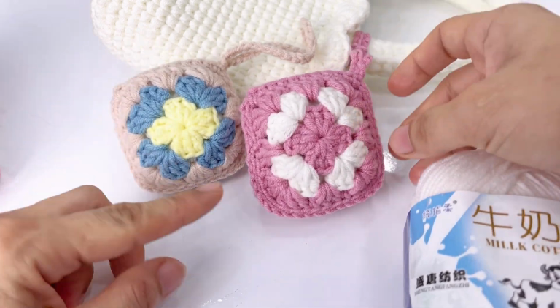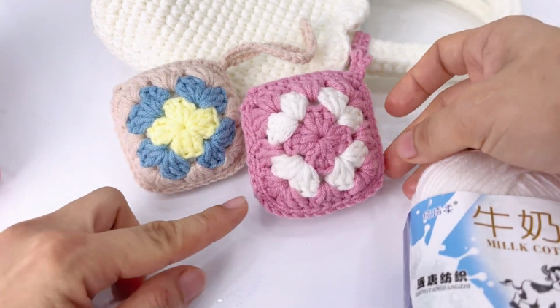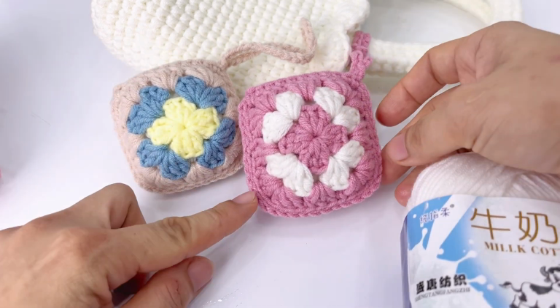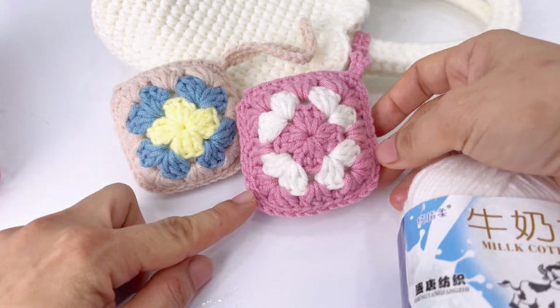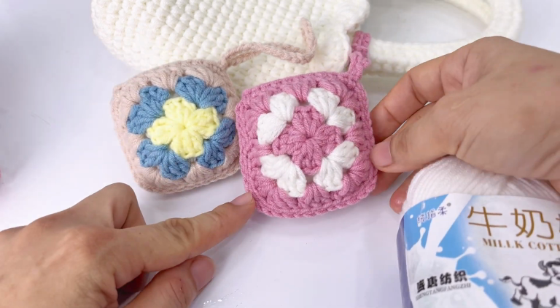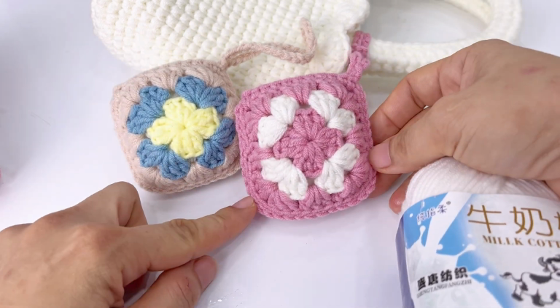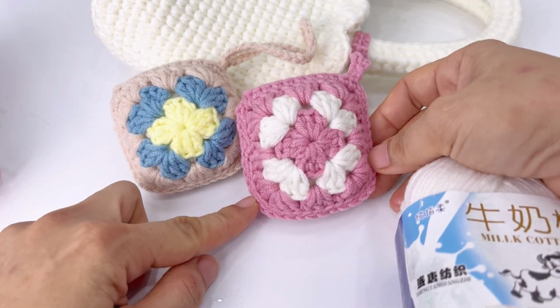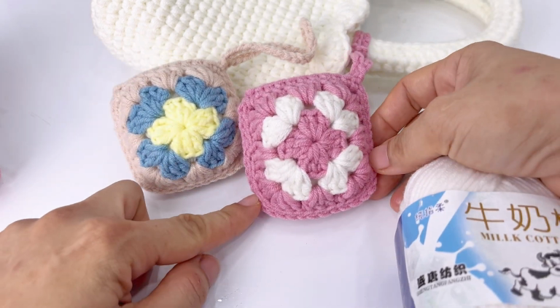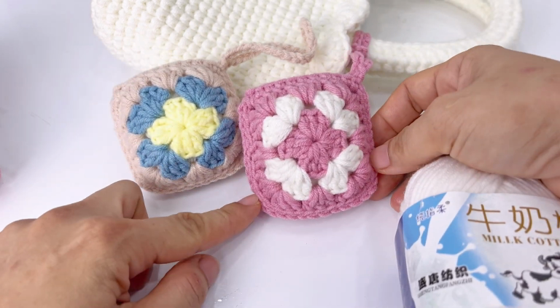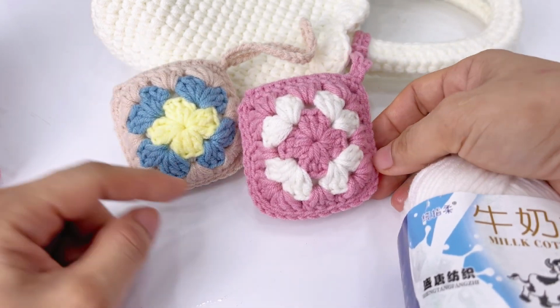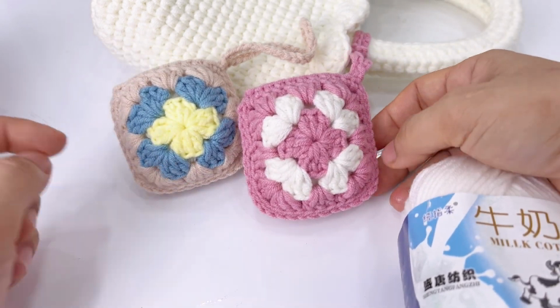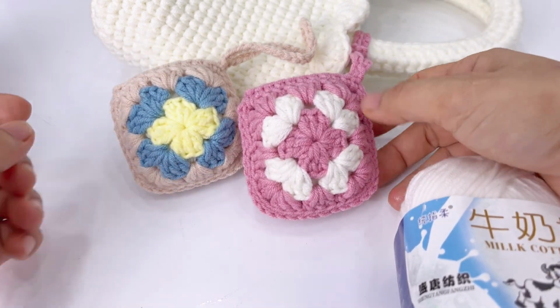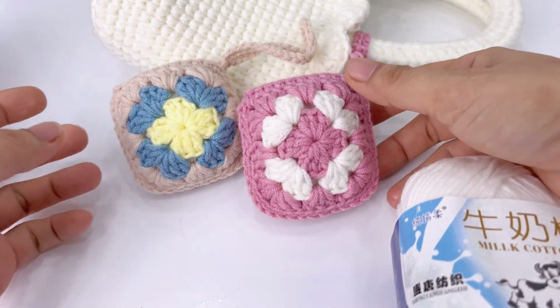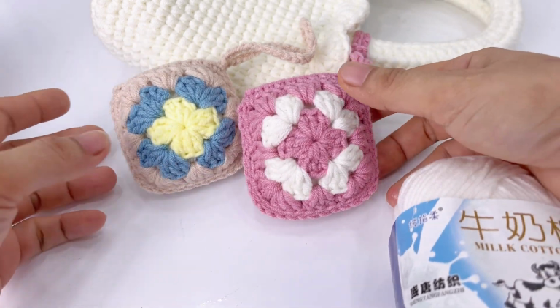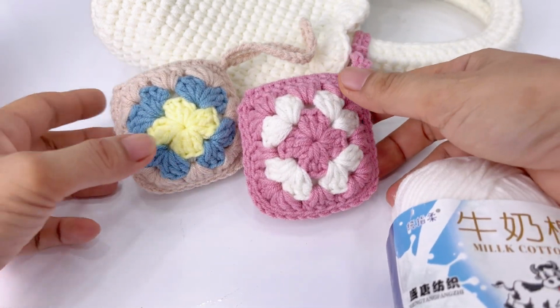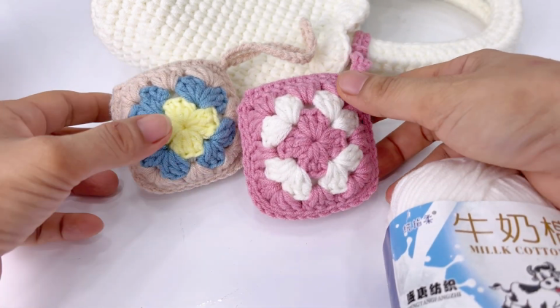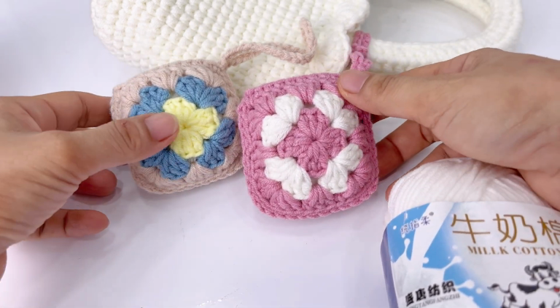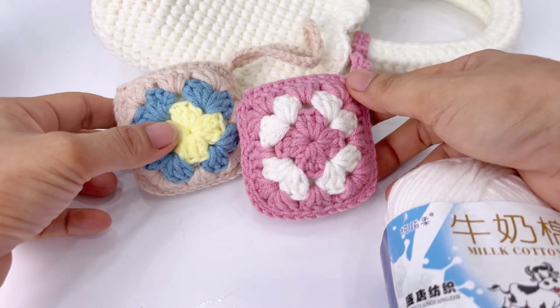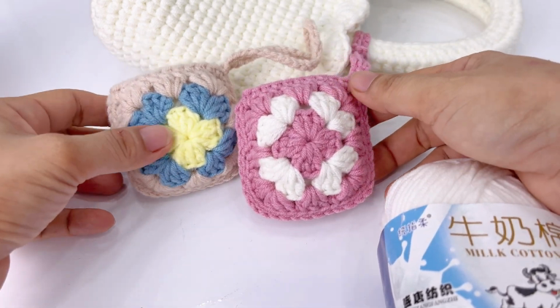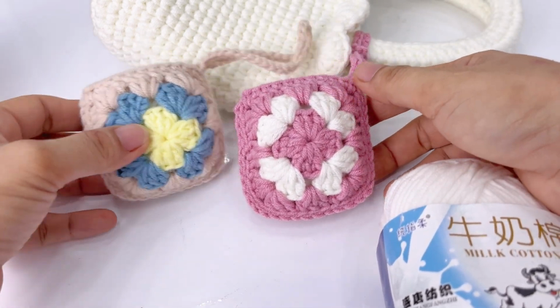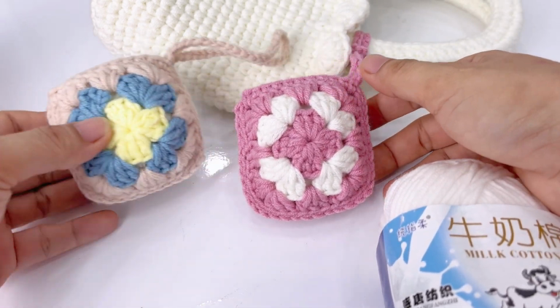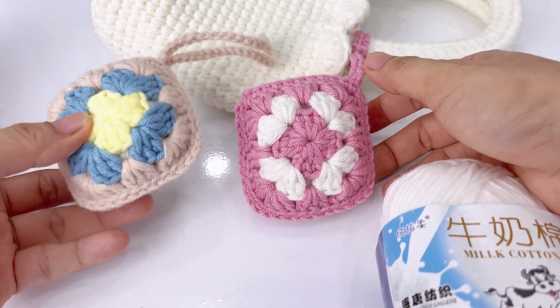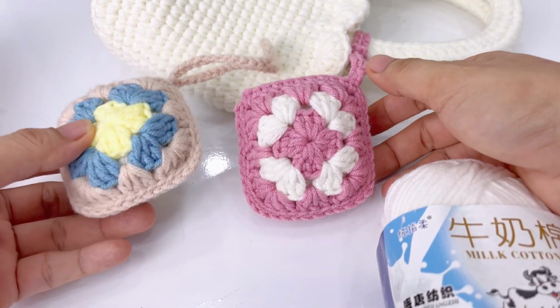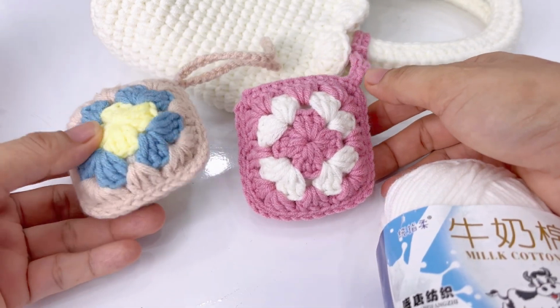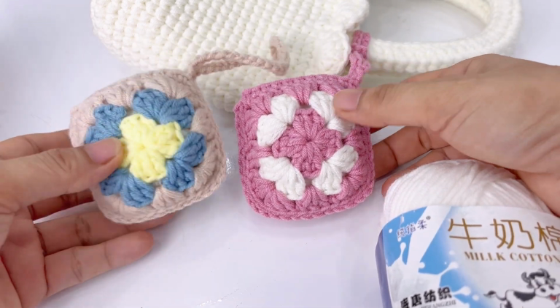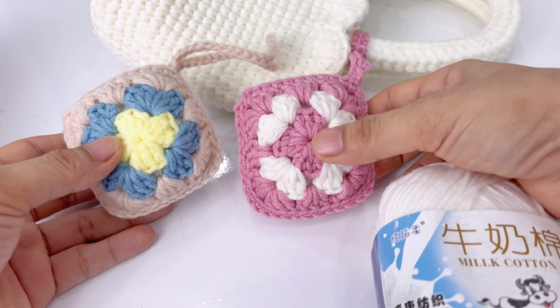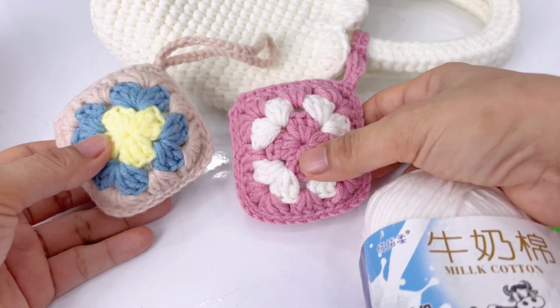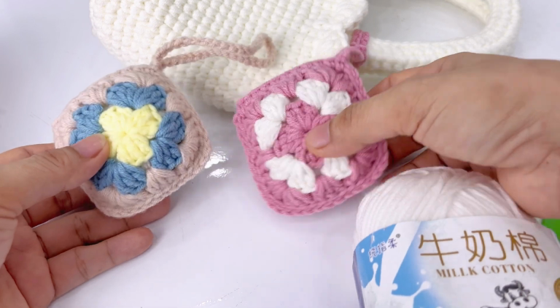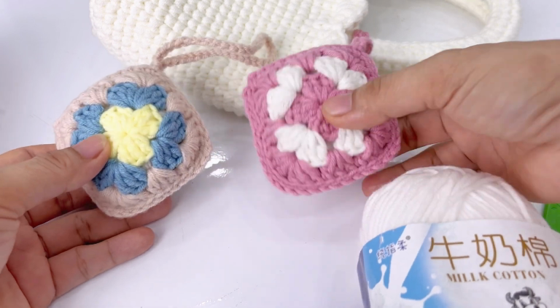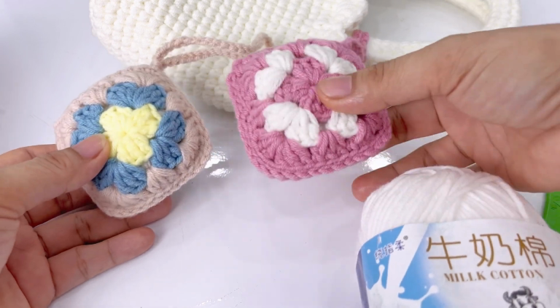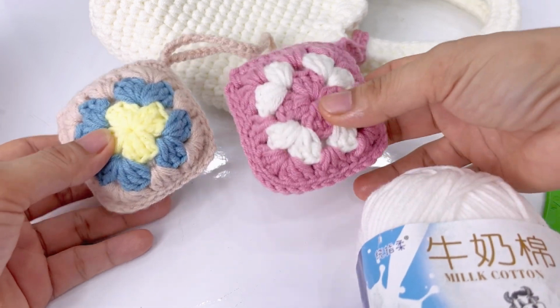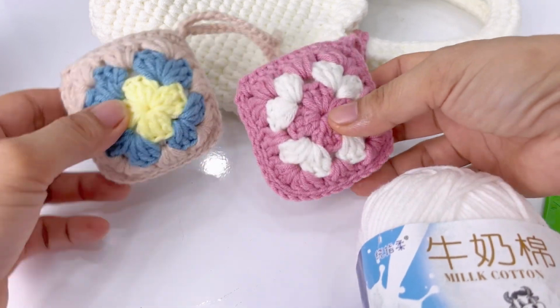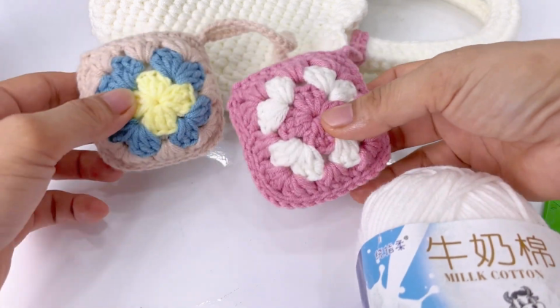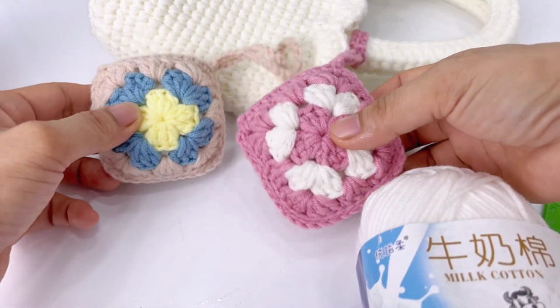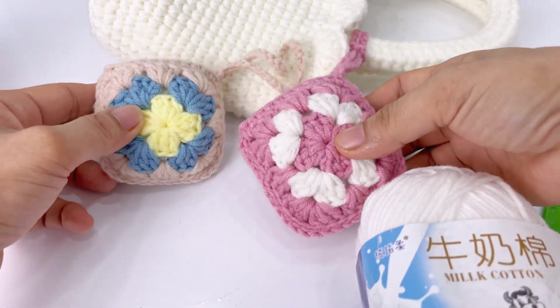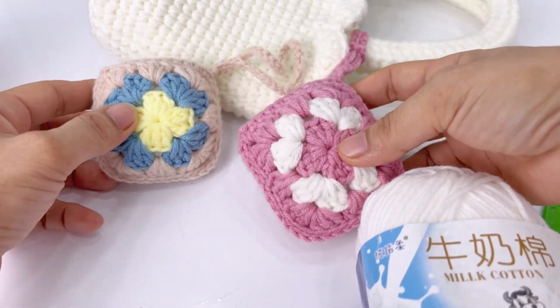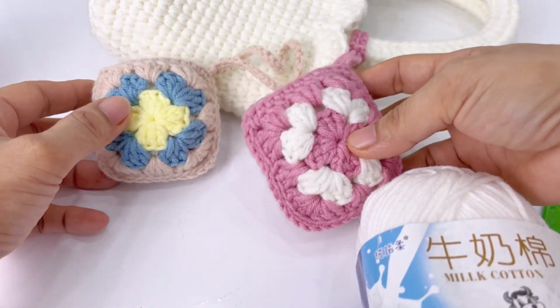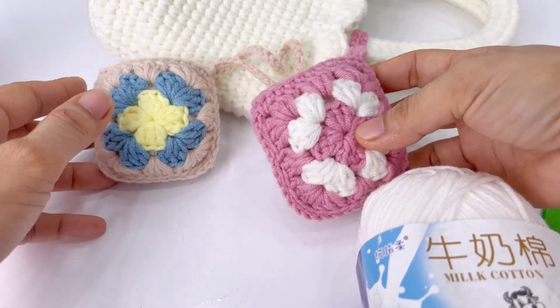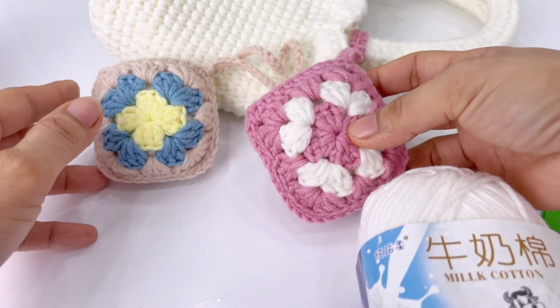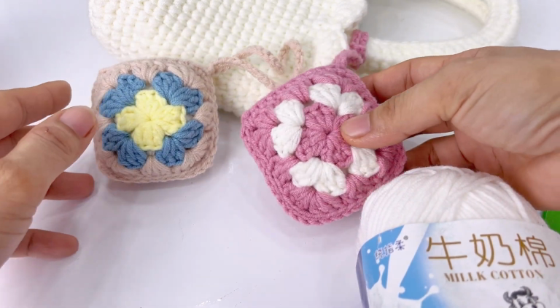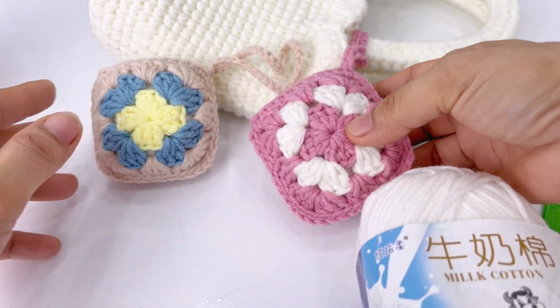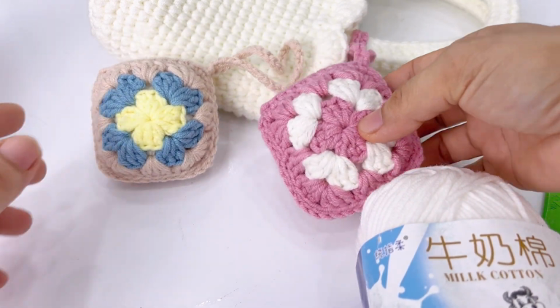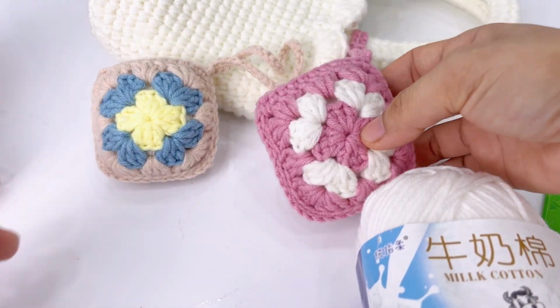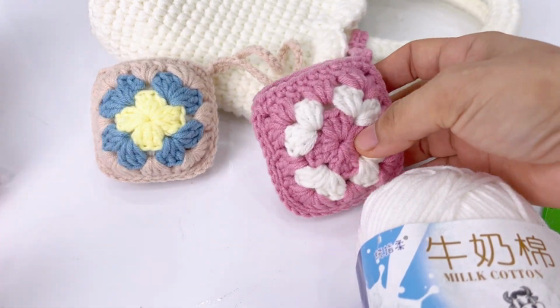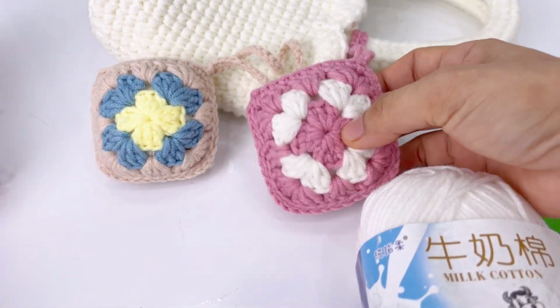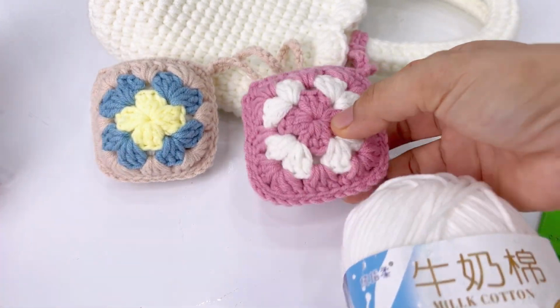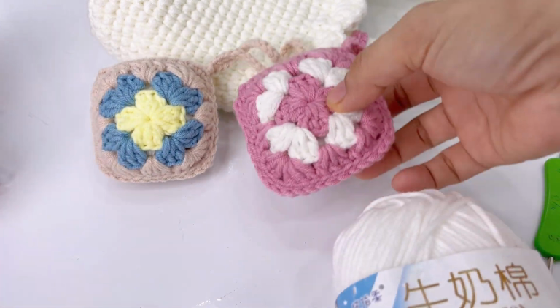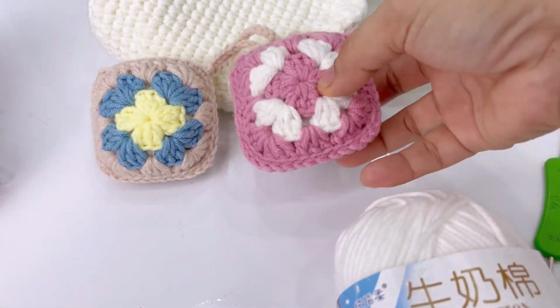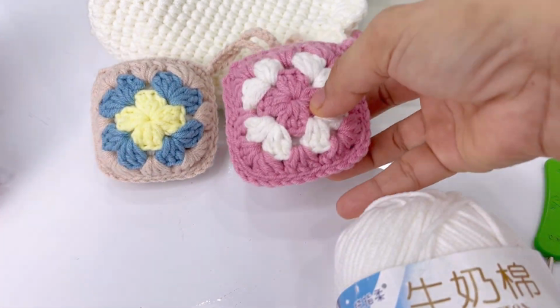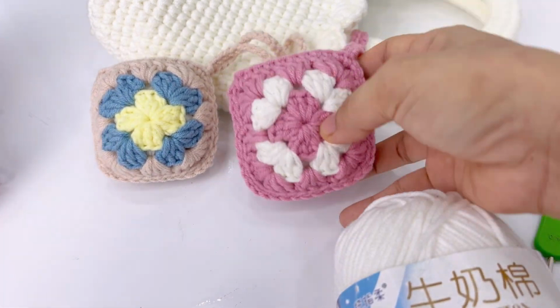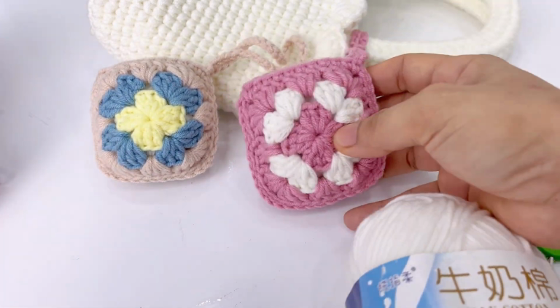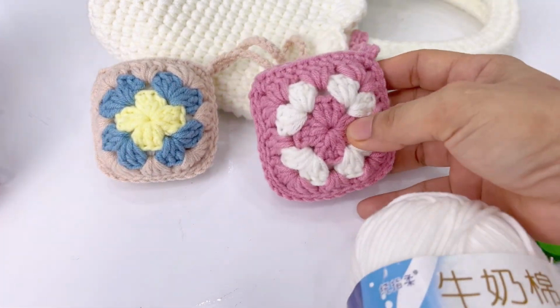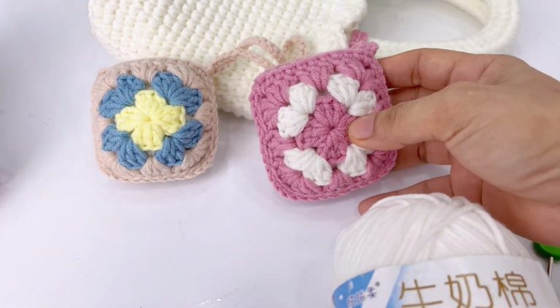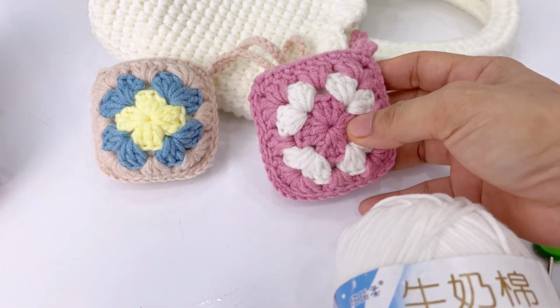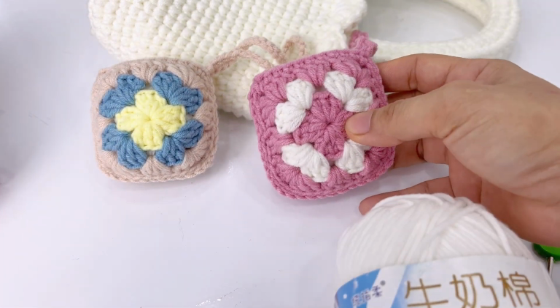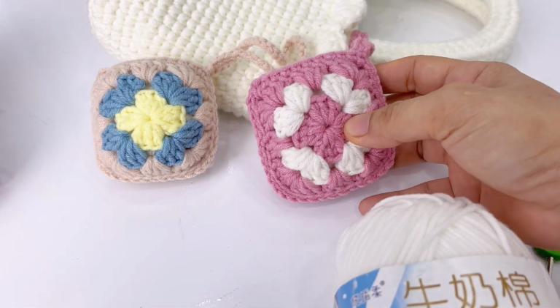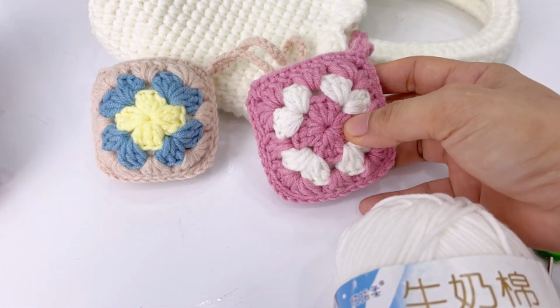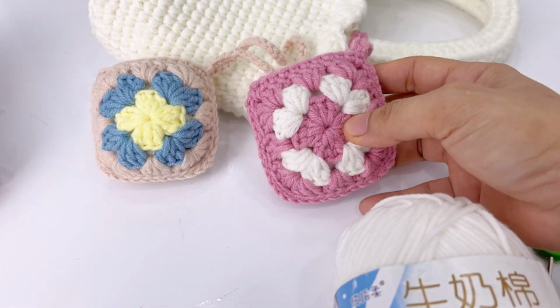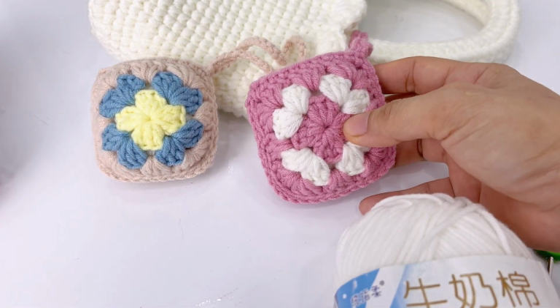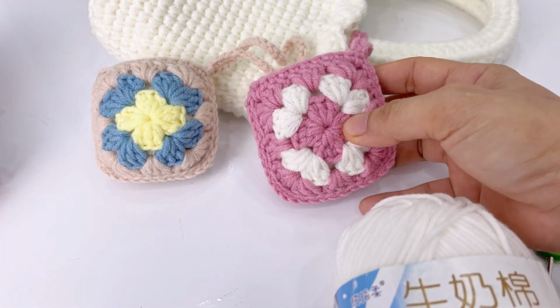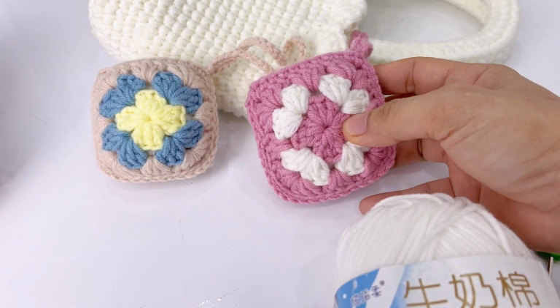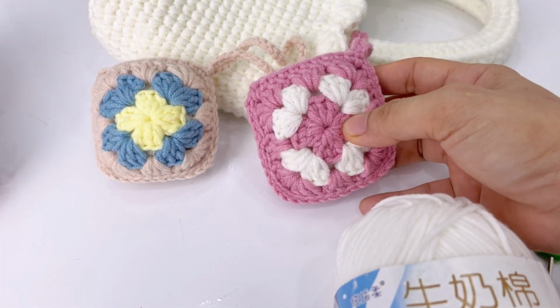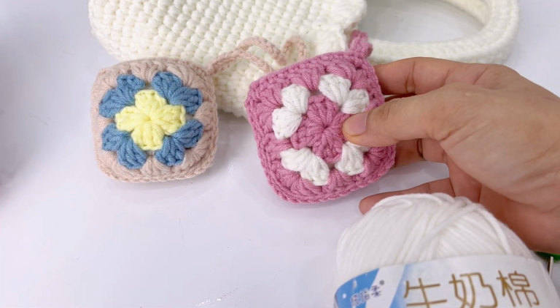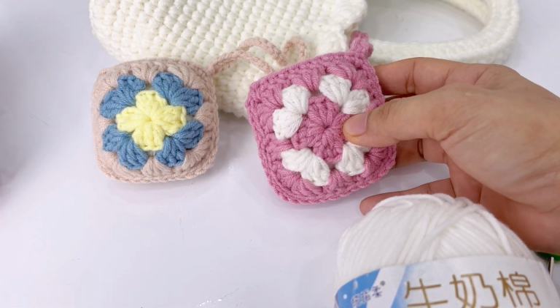Mẫu này móc nhanh lắm các bạn — chỉ cần 15 phút là chúng ta đã hoàn thành được chiếc túi bé bé này rồi. Rồi chúng ta cùng vào phần bài học thôi nào!